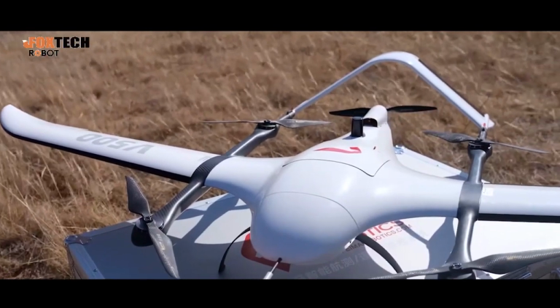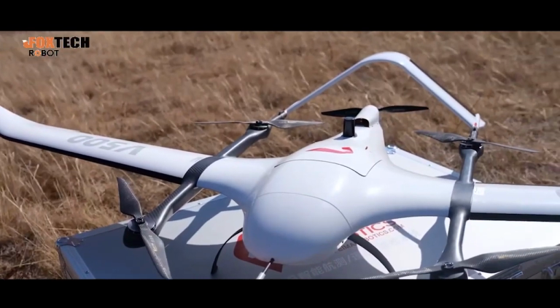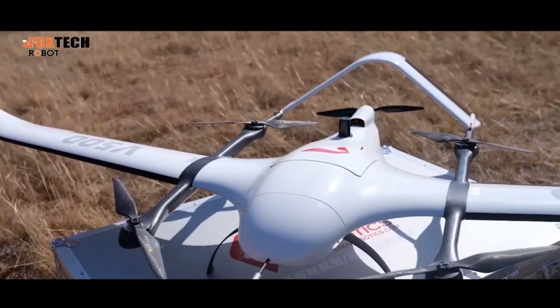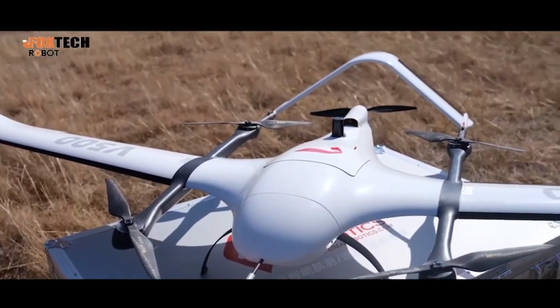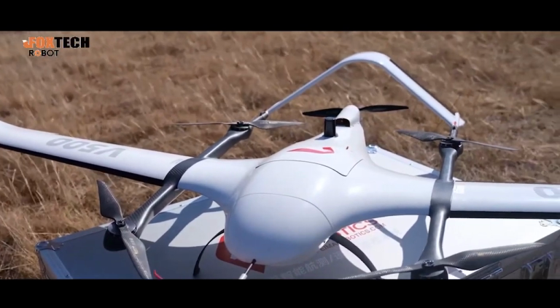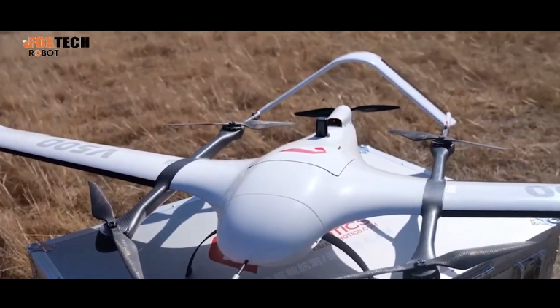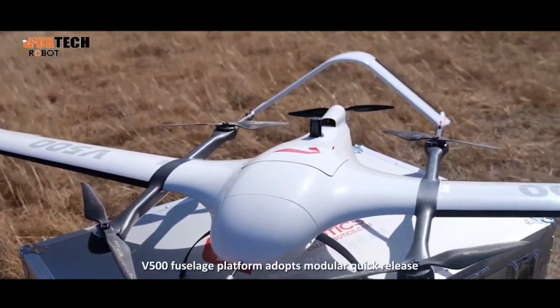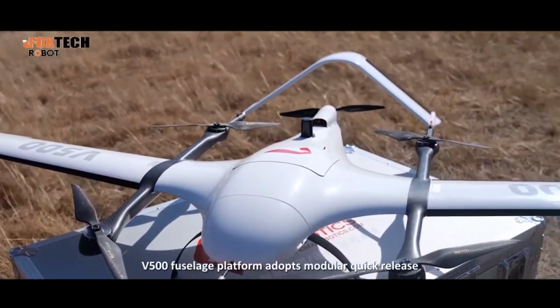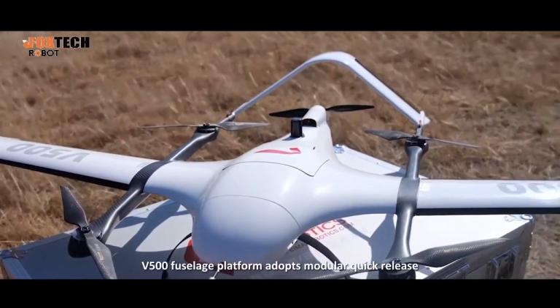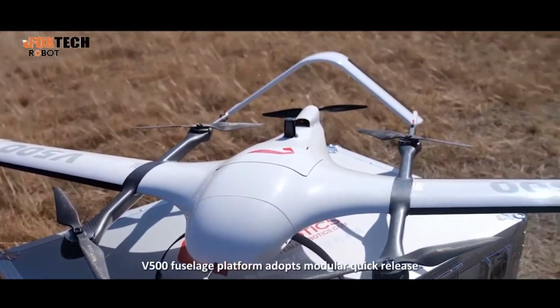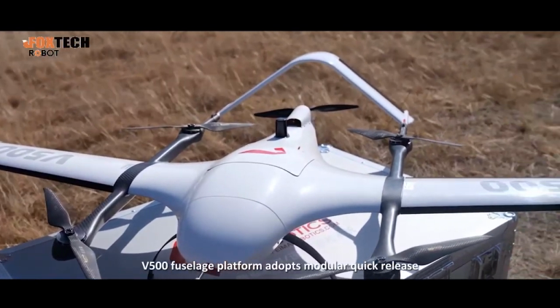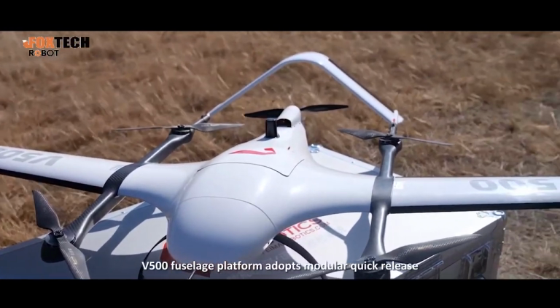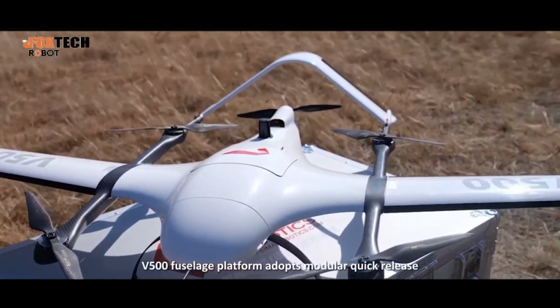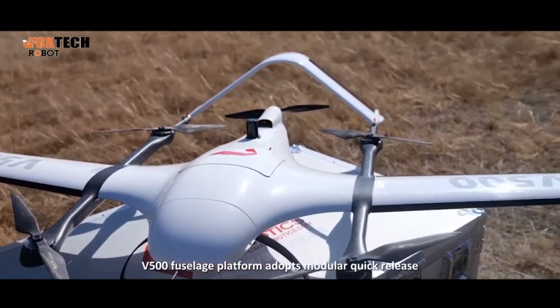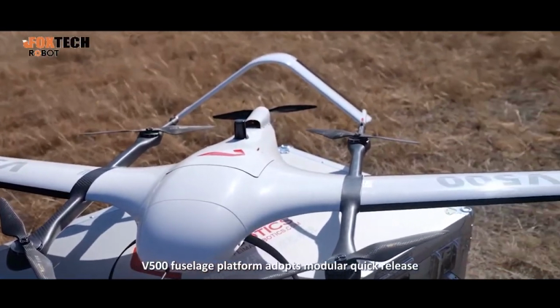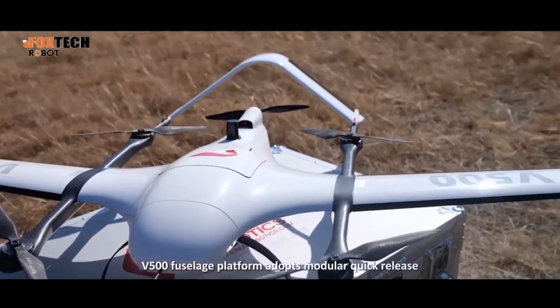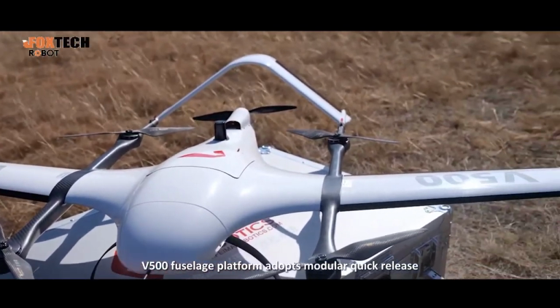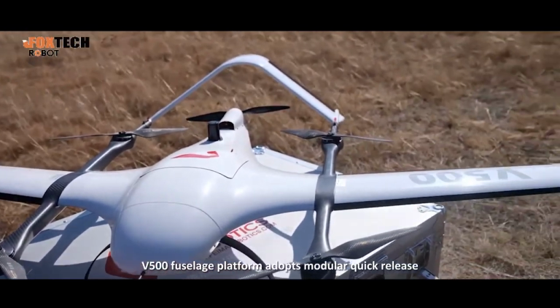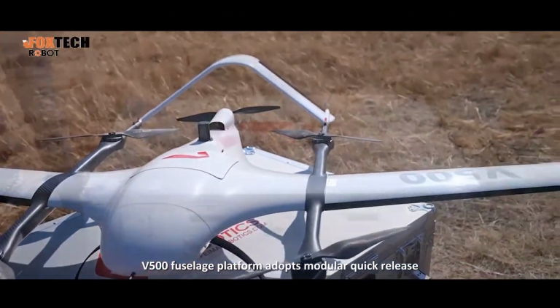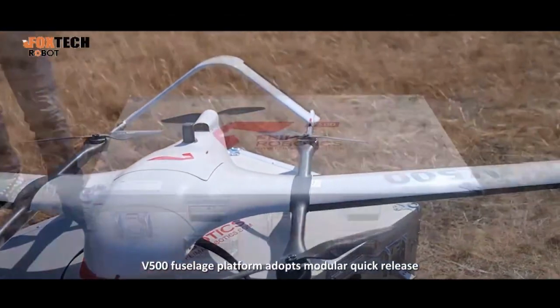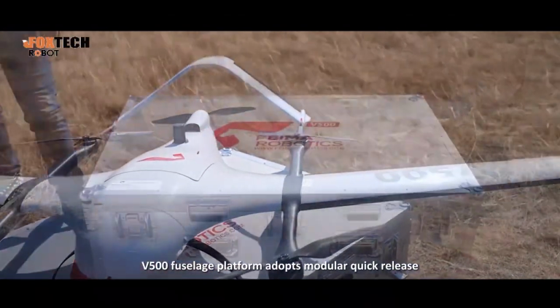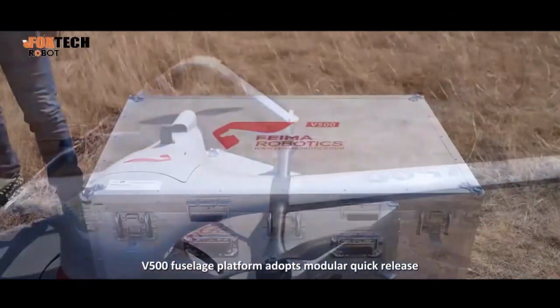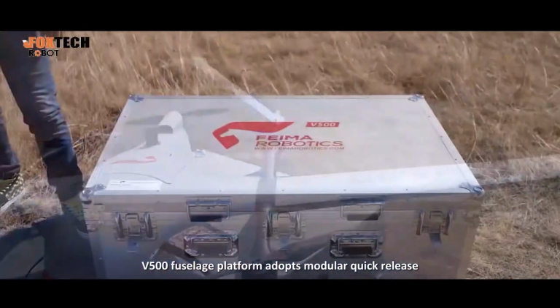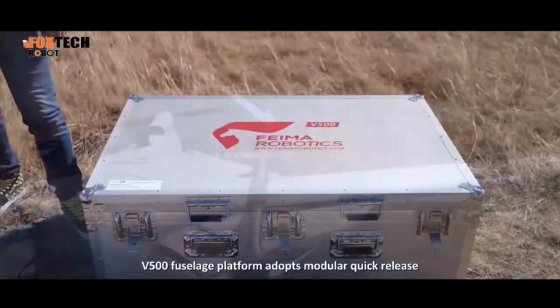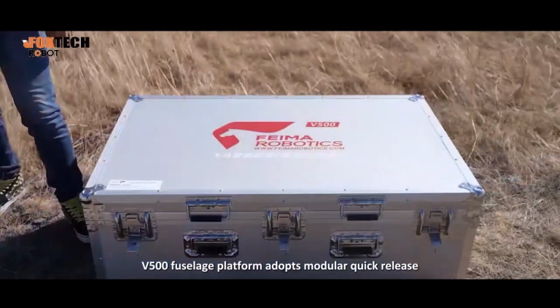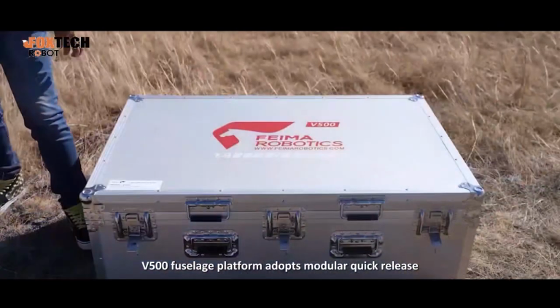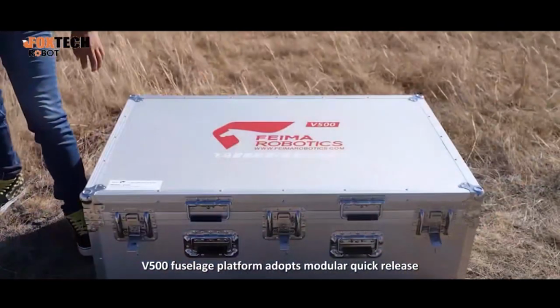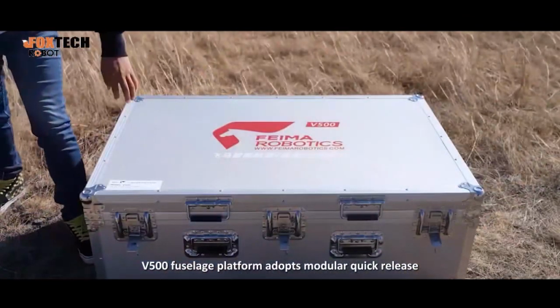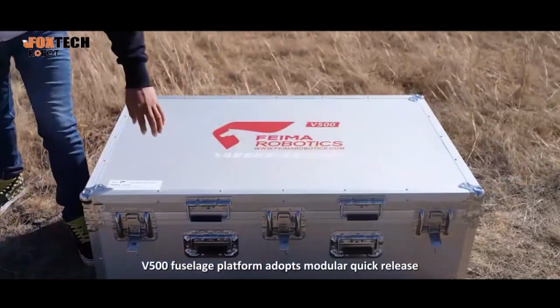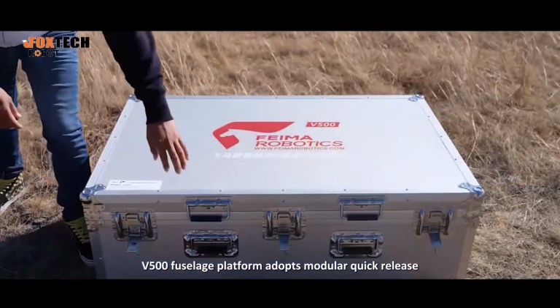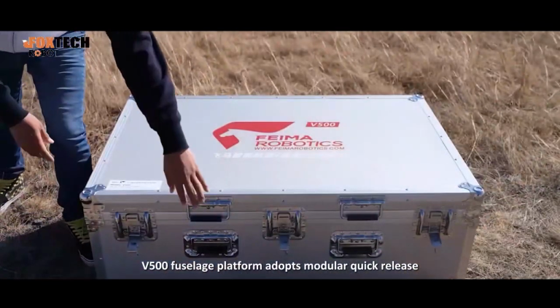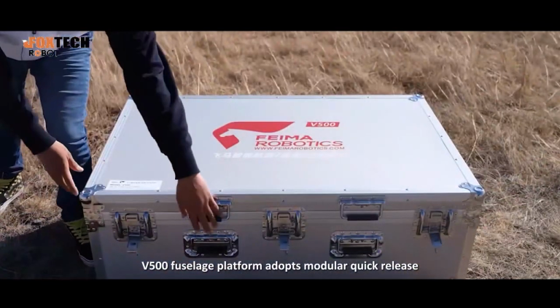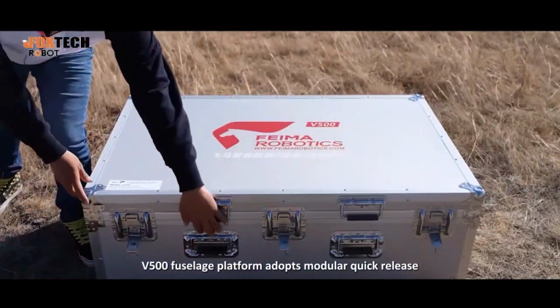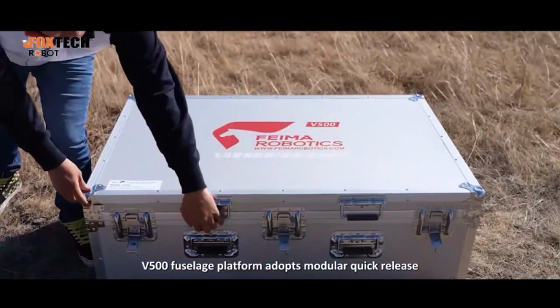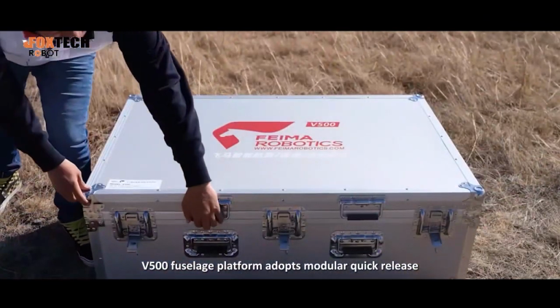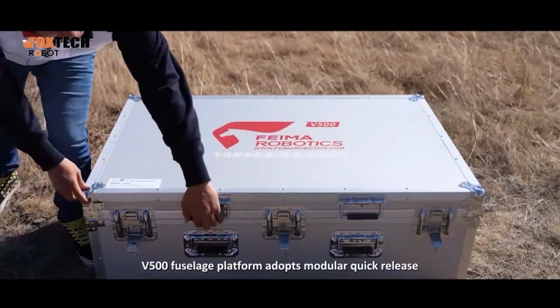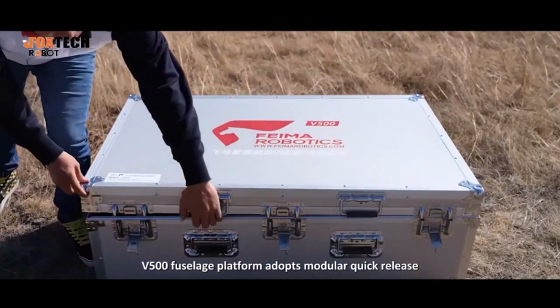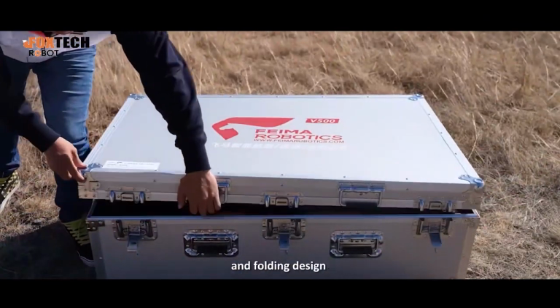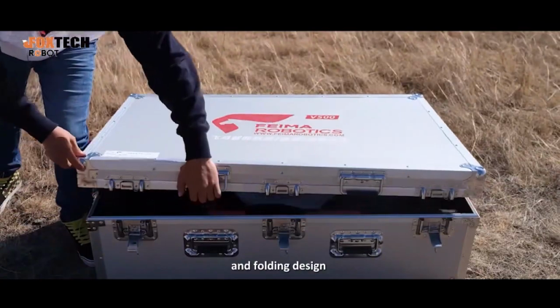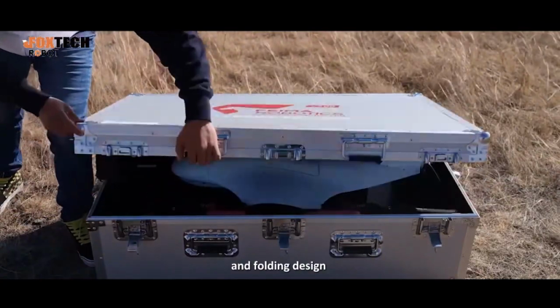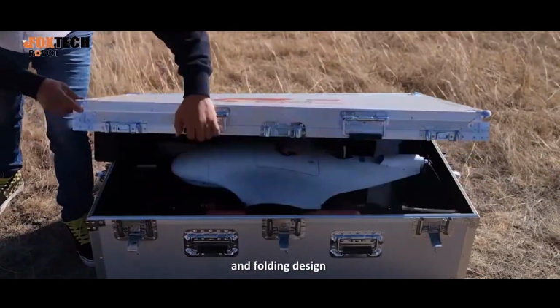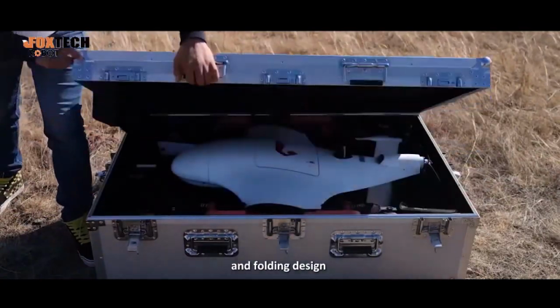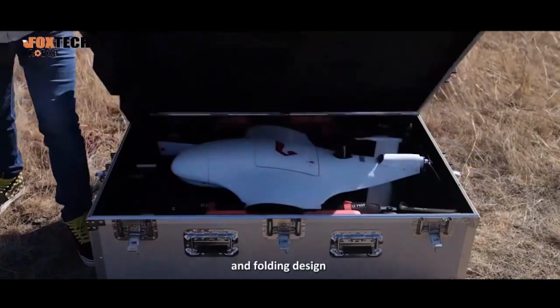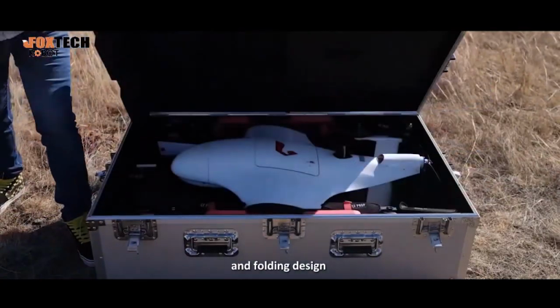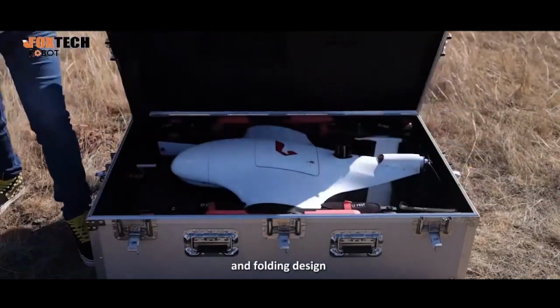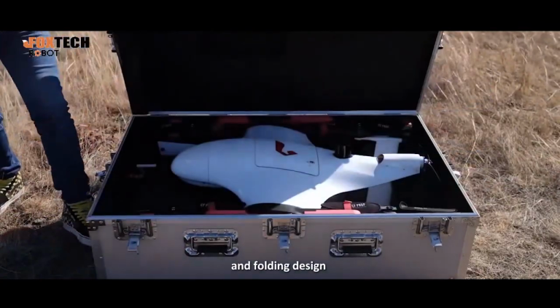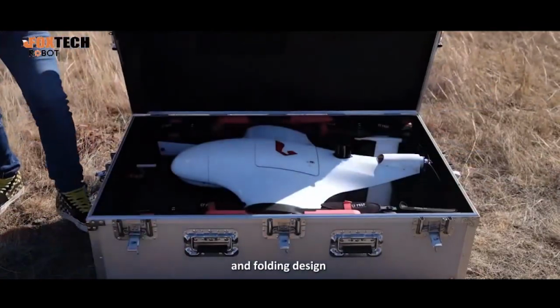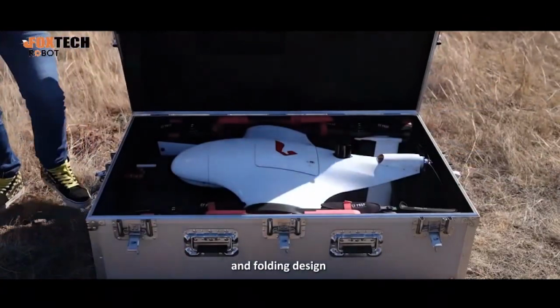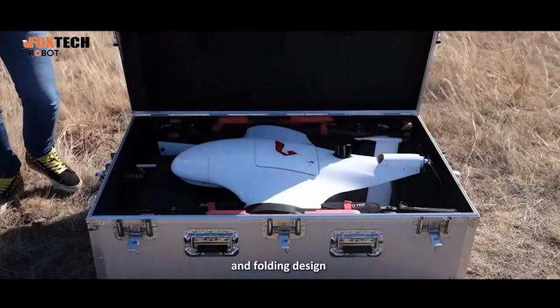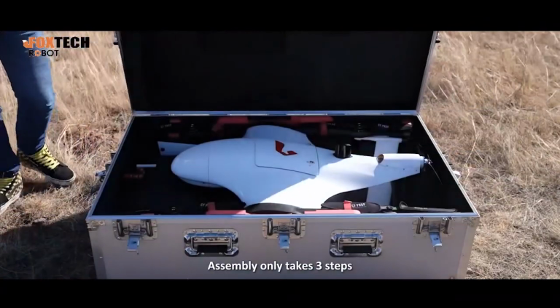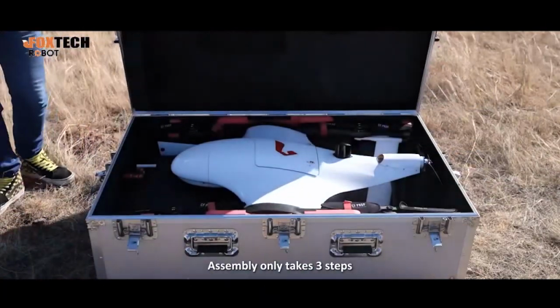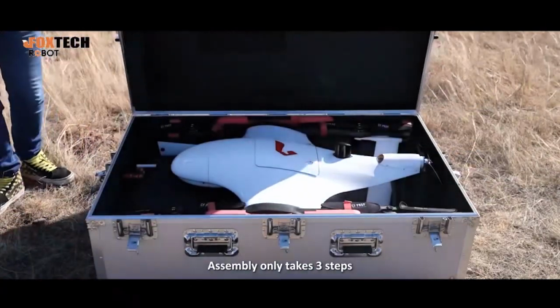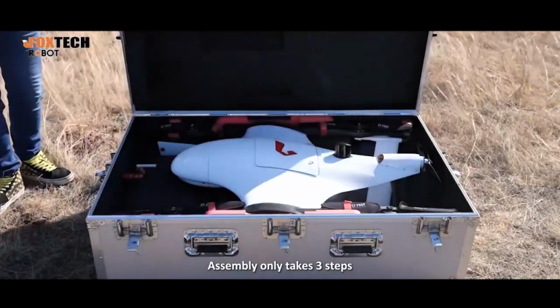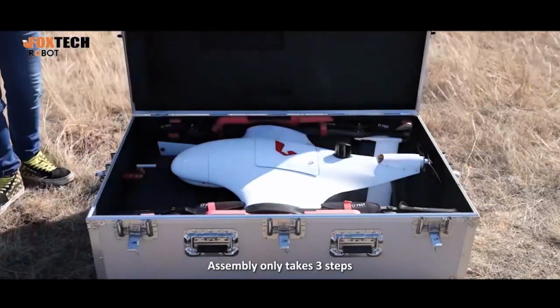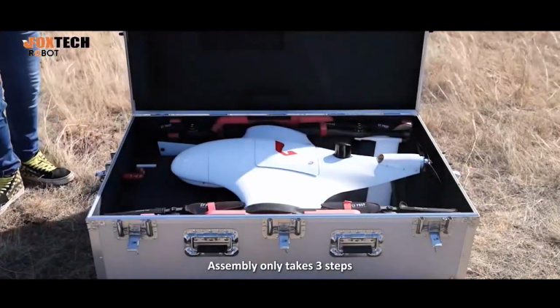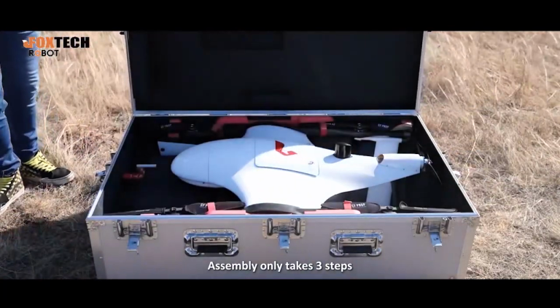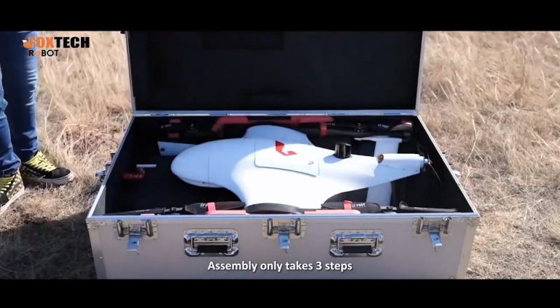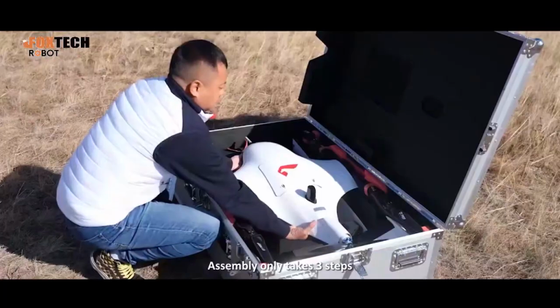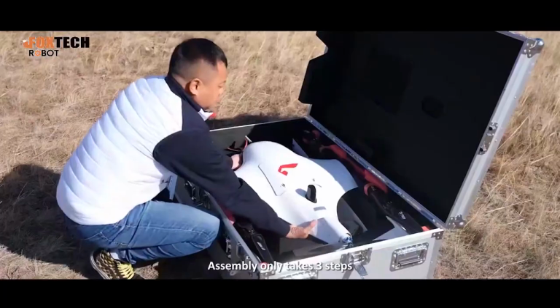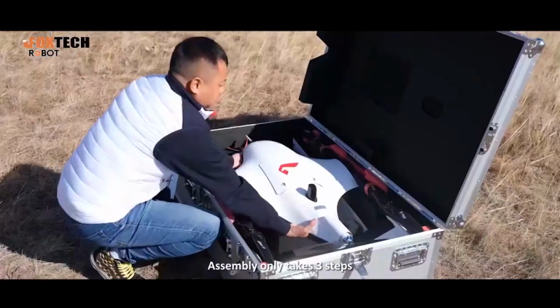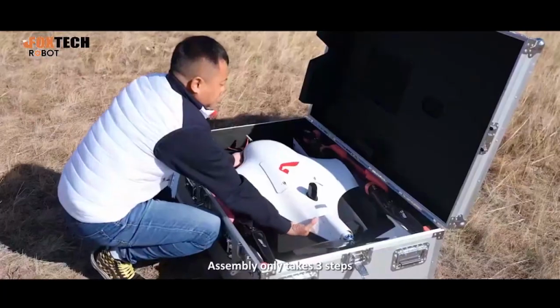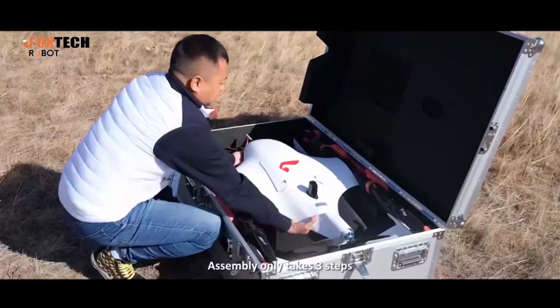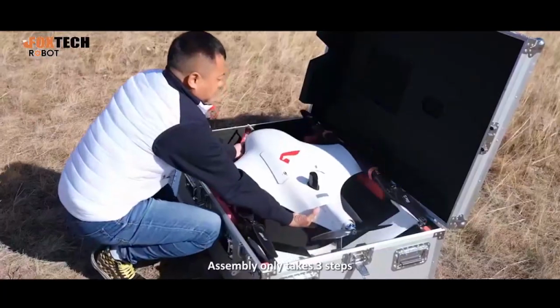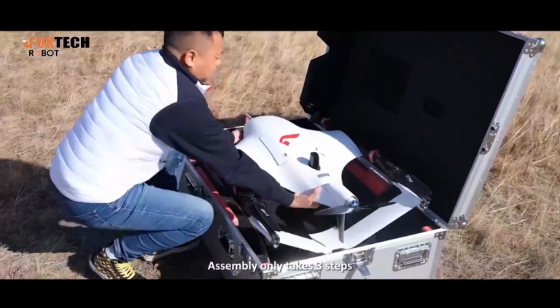The 500 fuselage platform adopts a modular quick-release and folding design. Assembly only takes three steps.